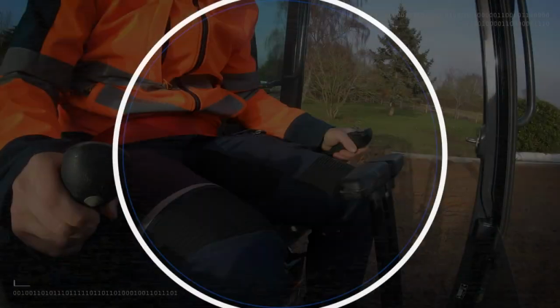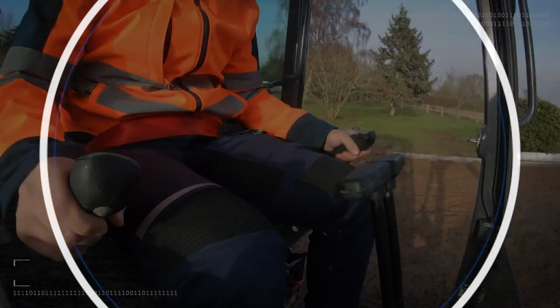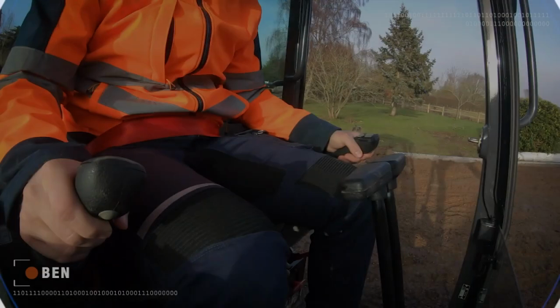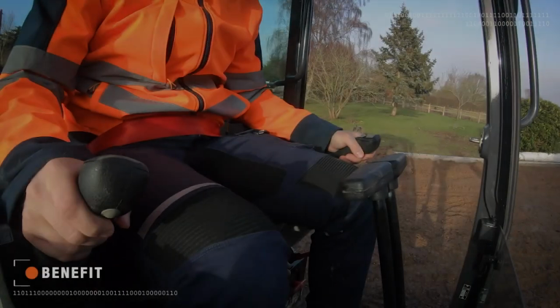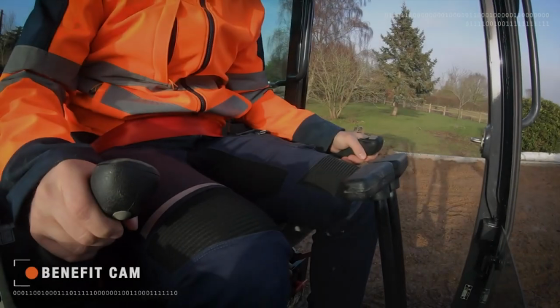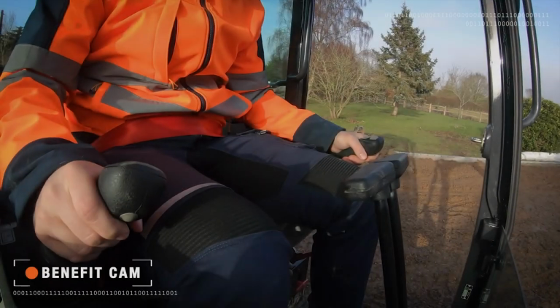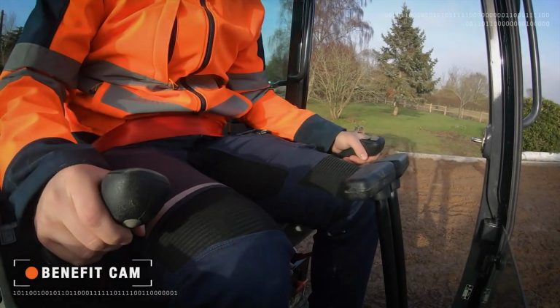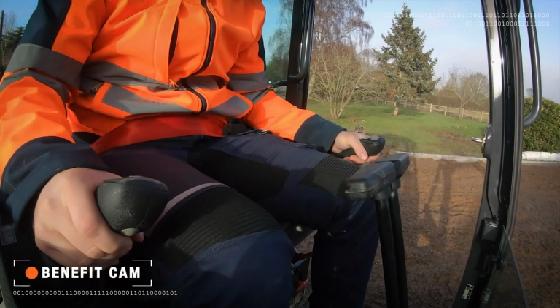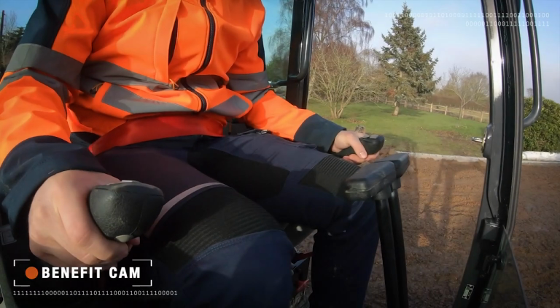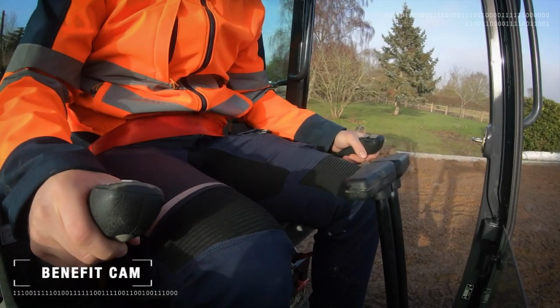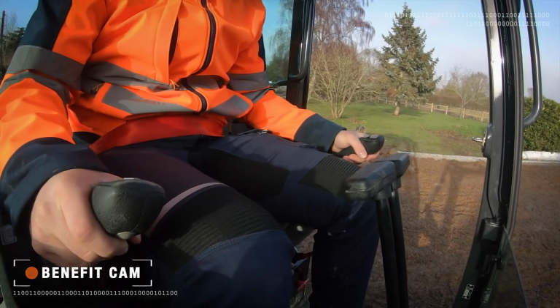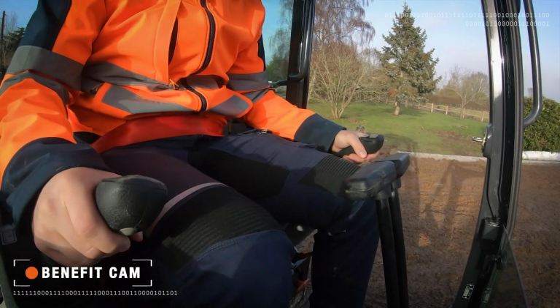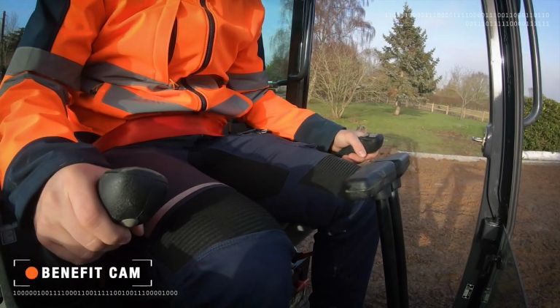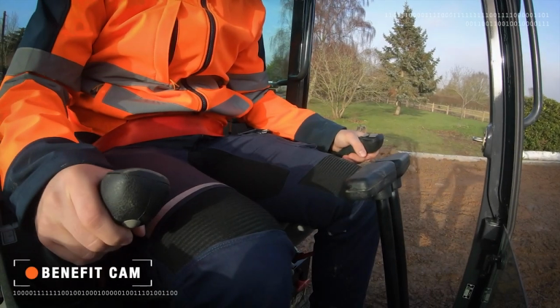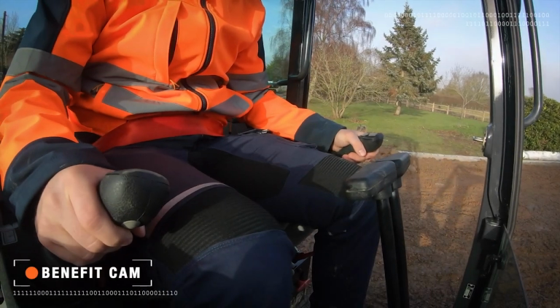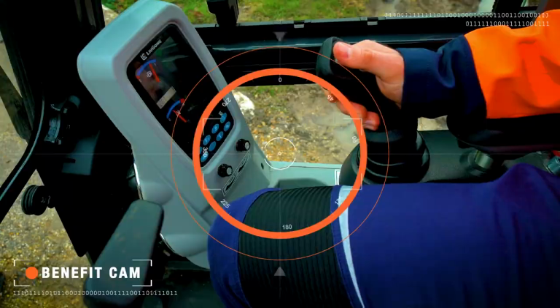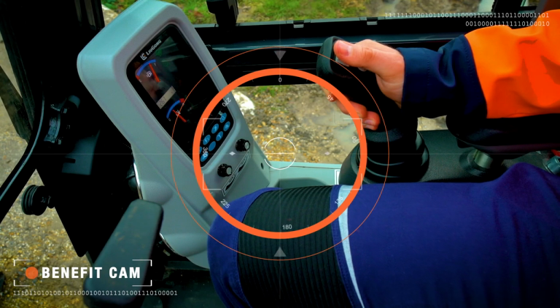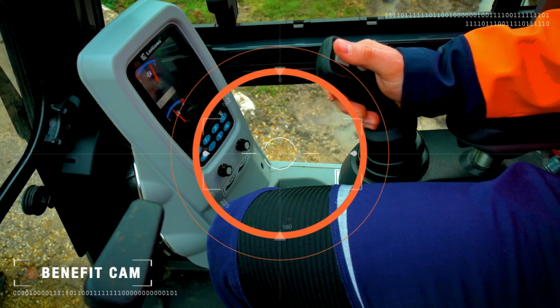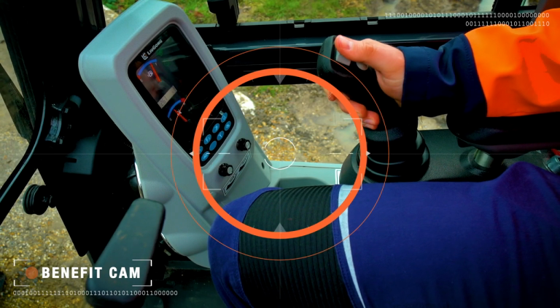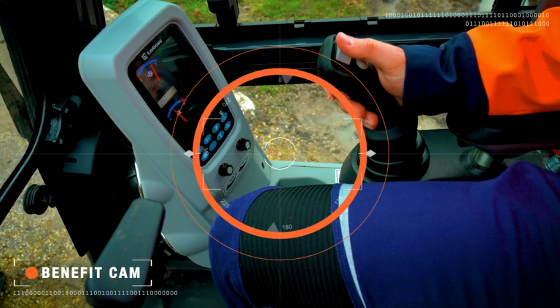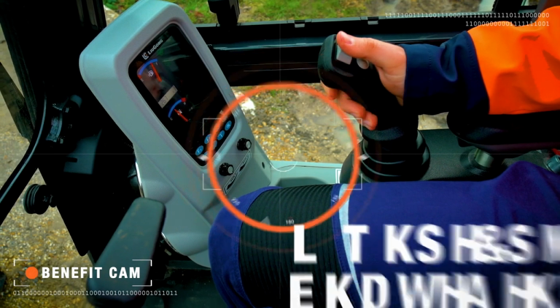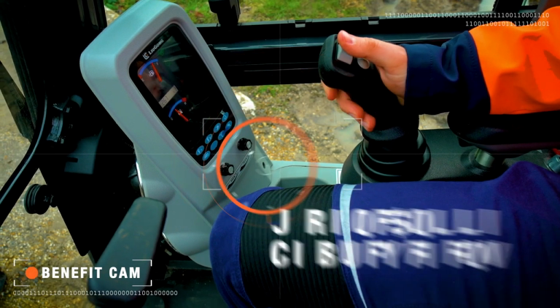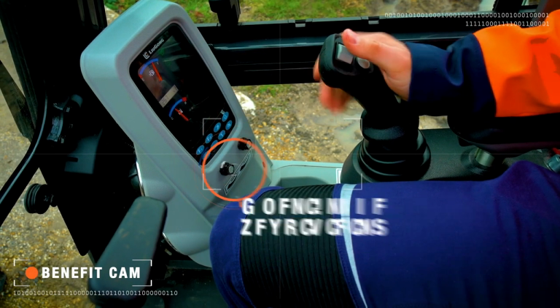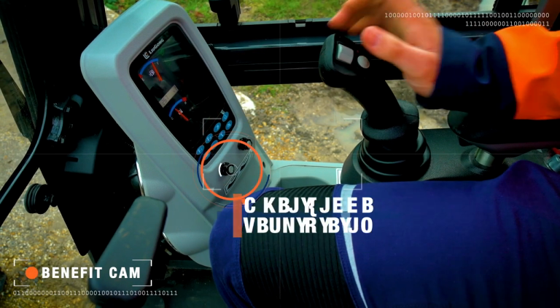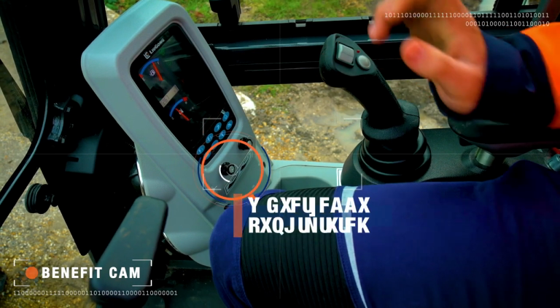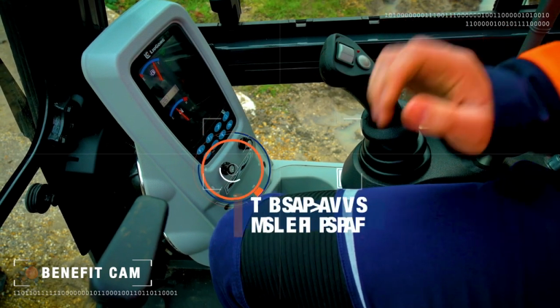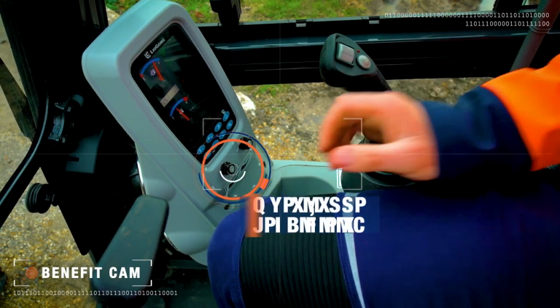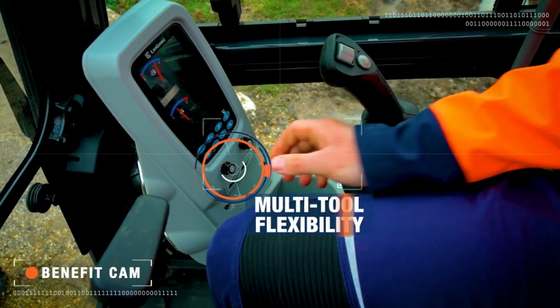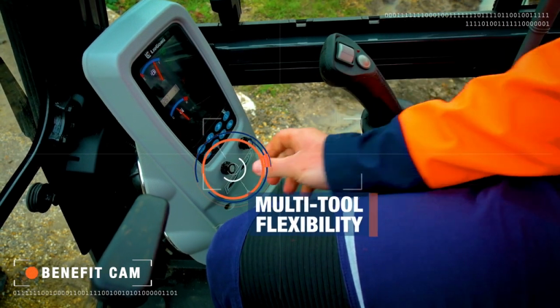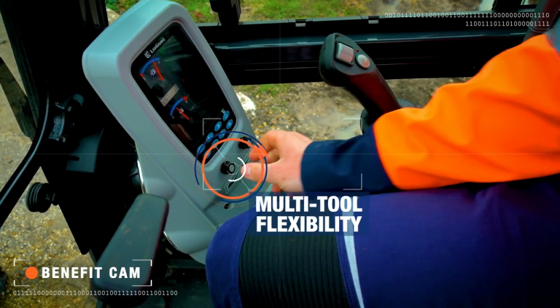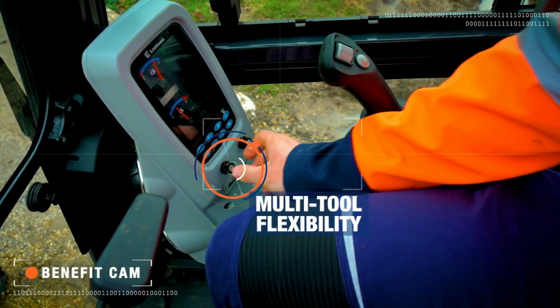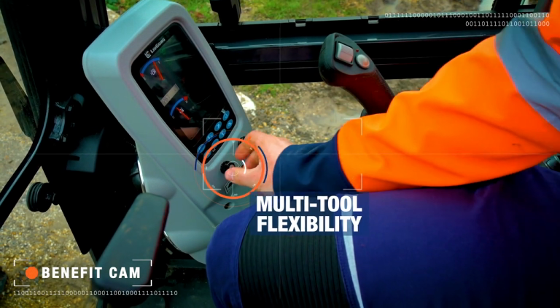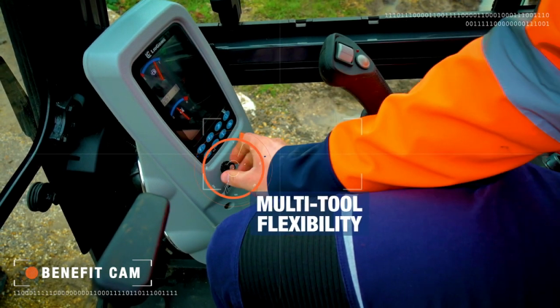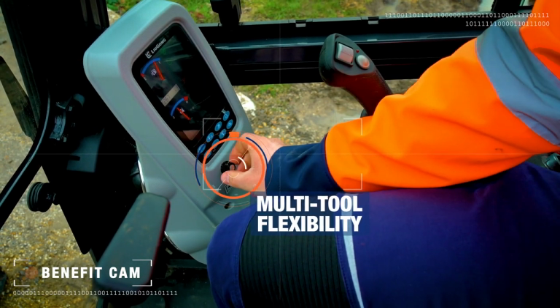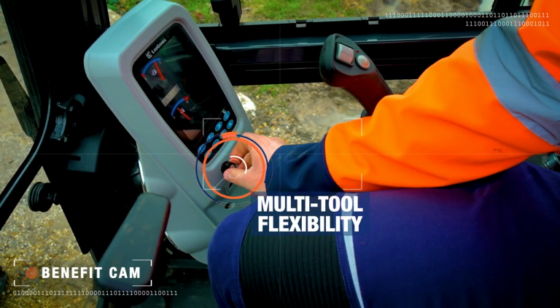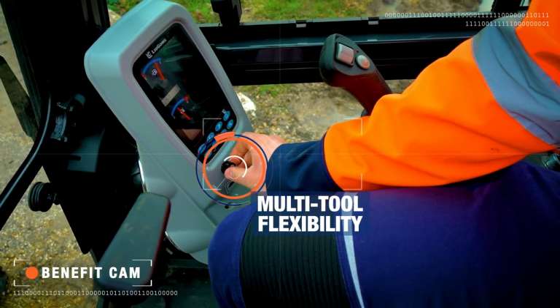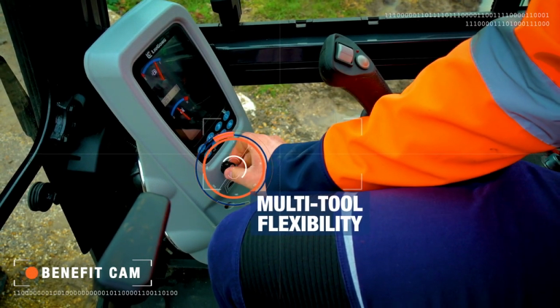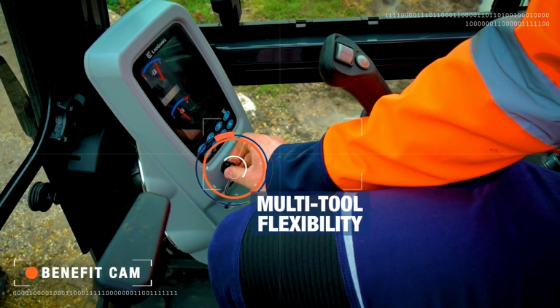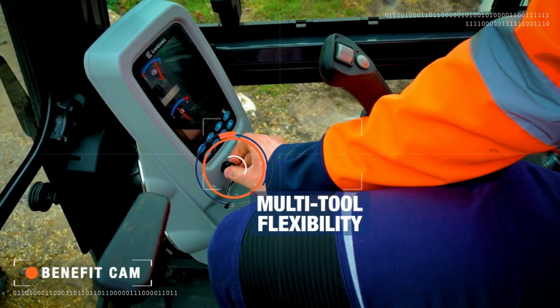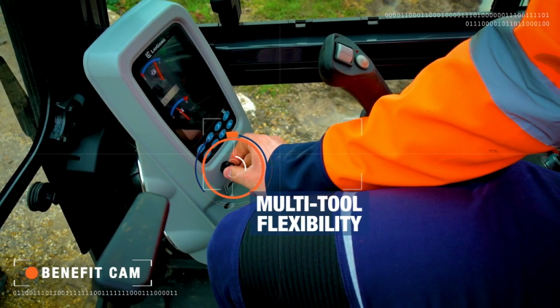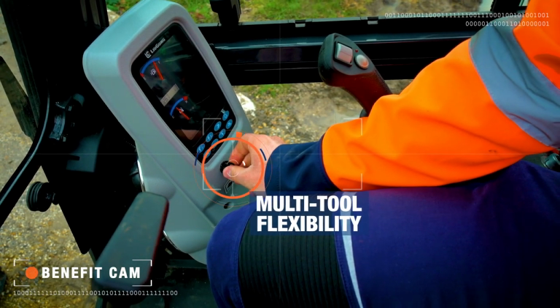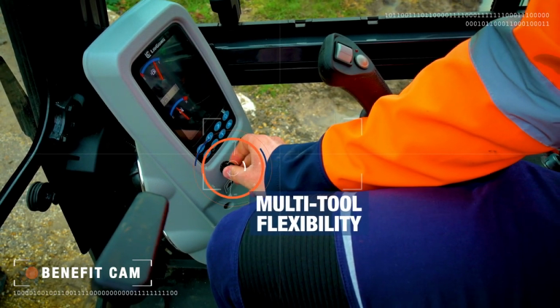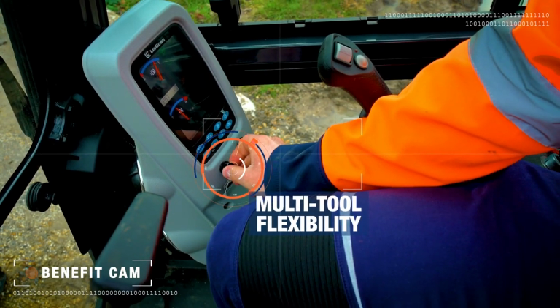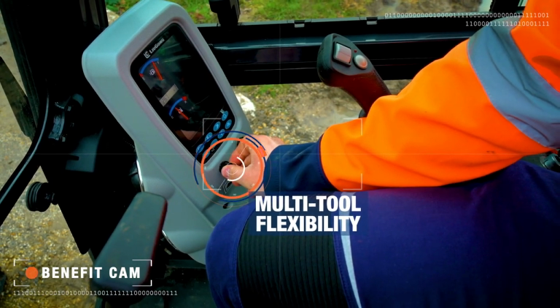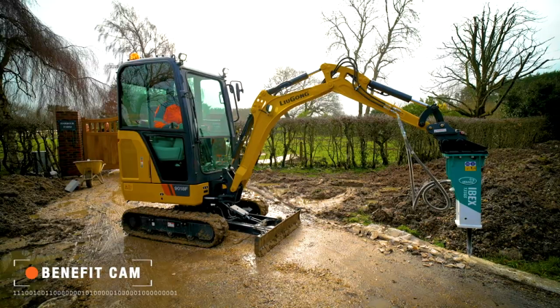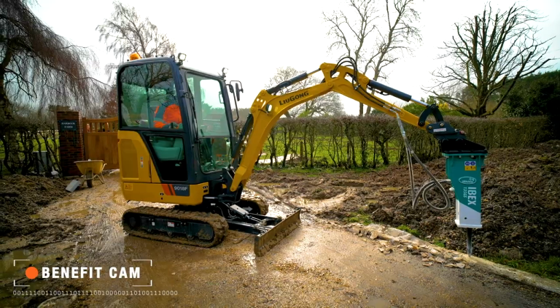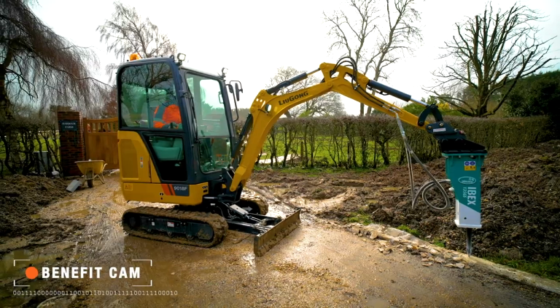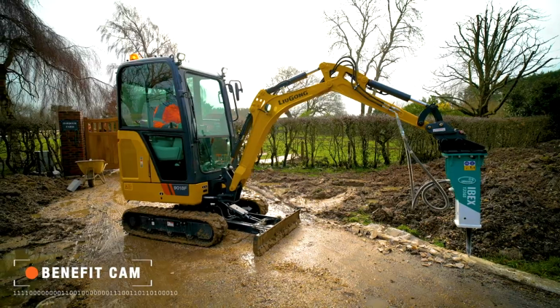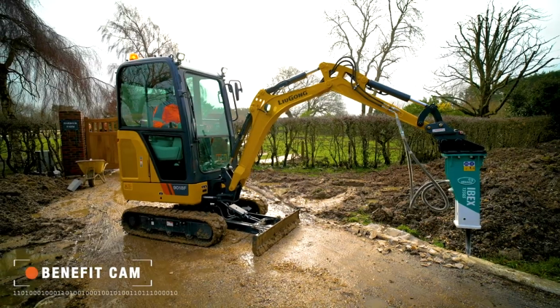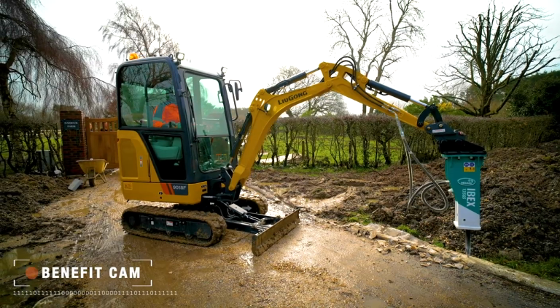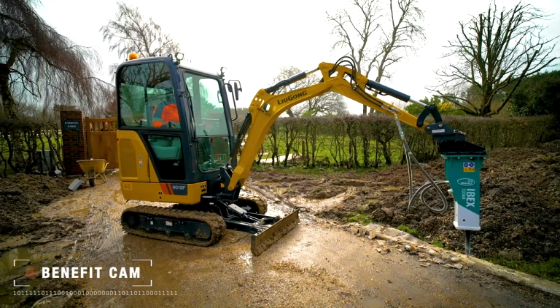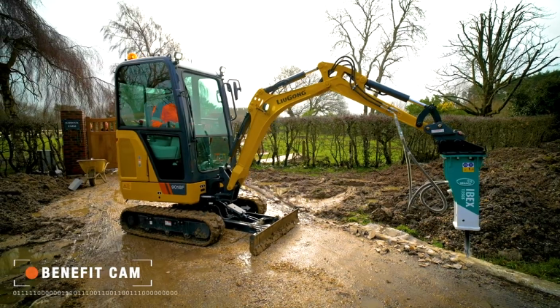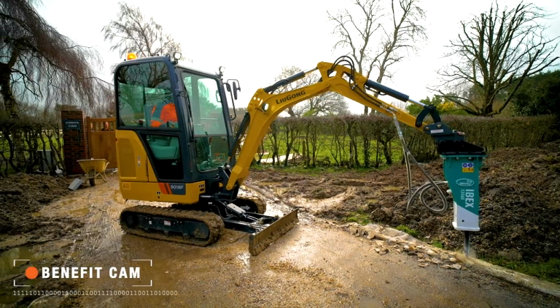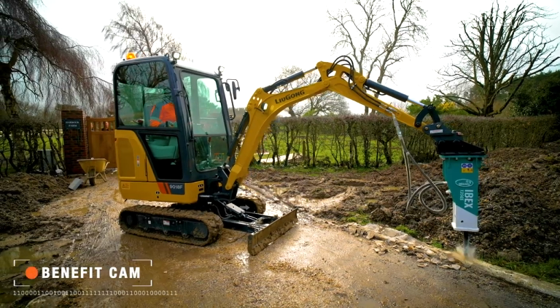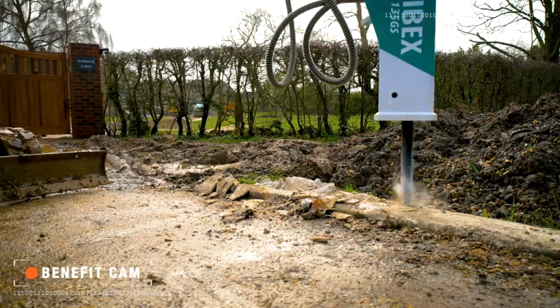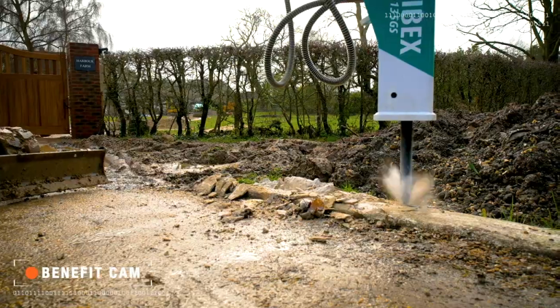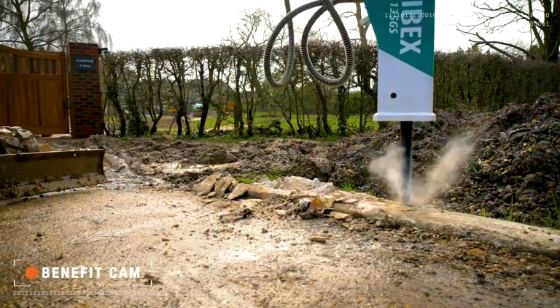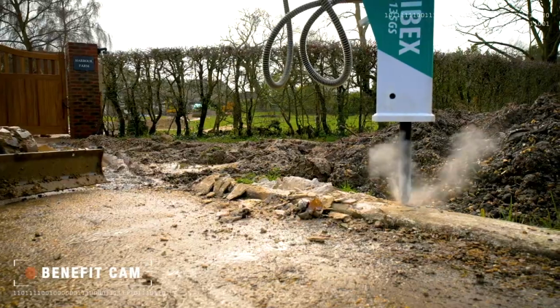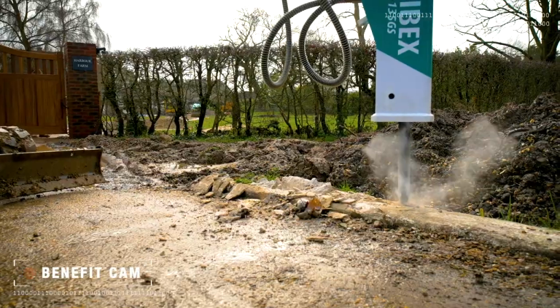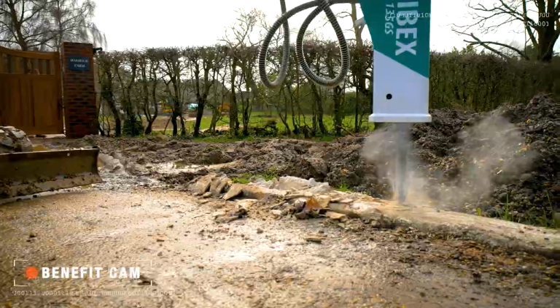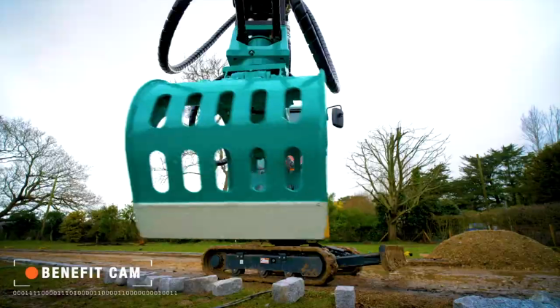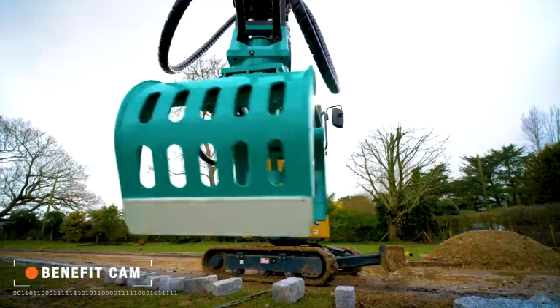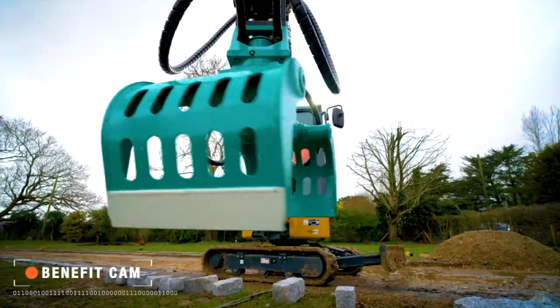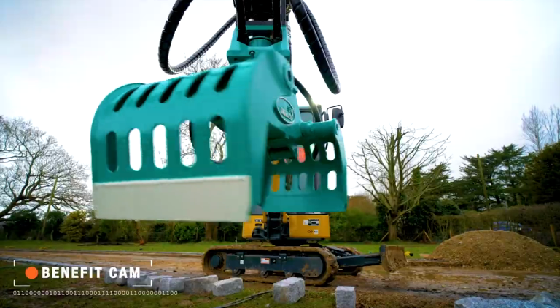With our electro proportional joysticks with adjustable flow control, we've made it even easier to use a variety of attachments.